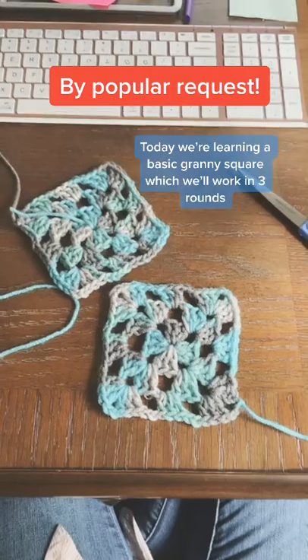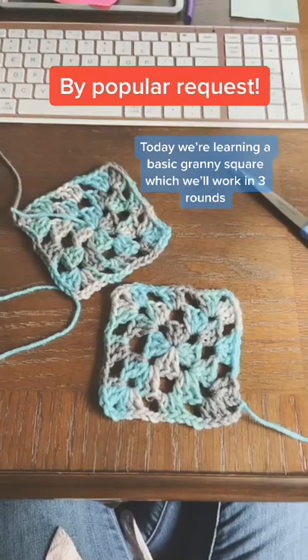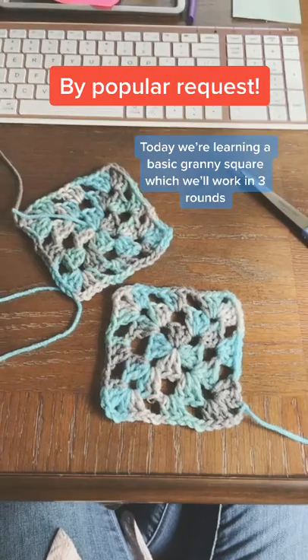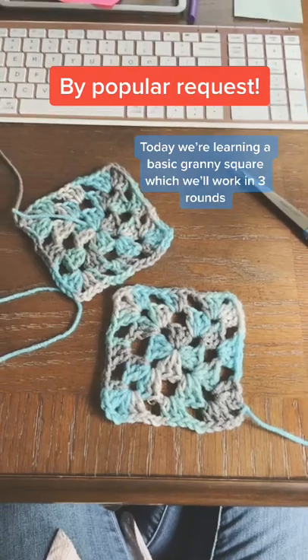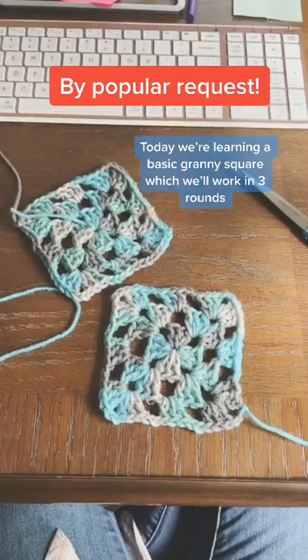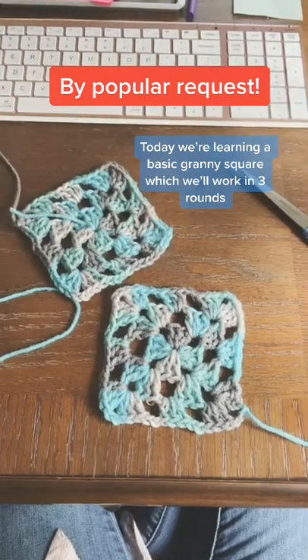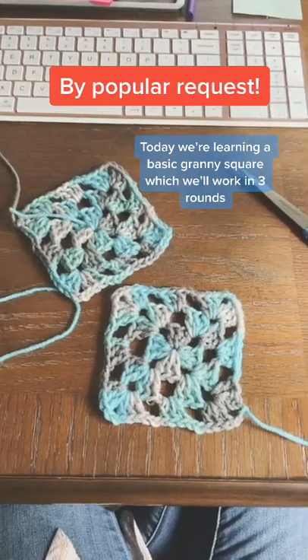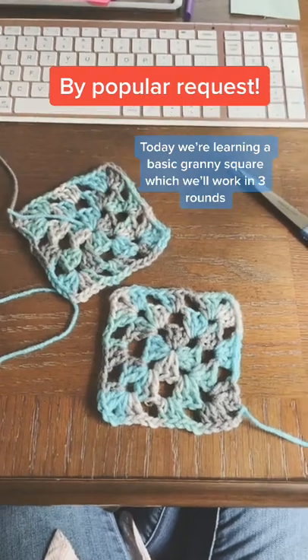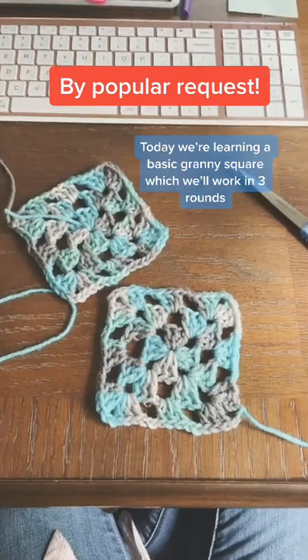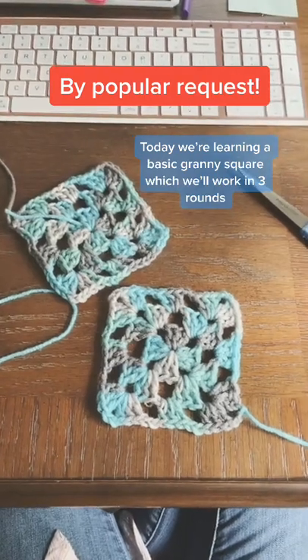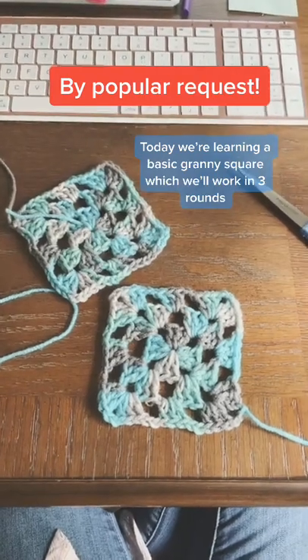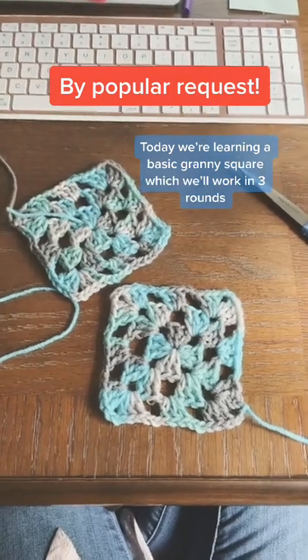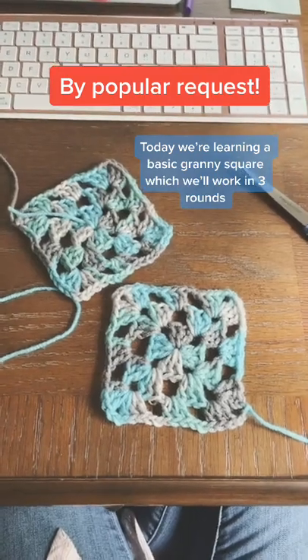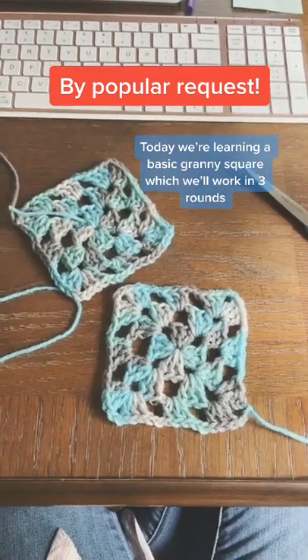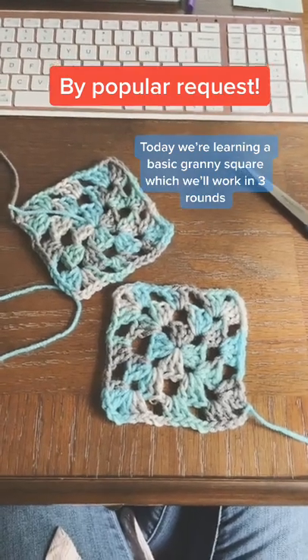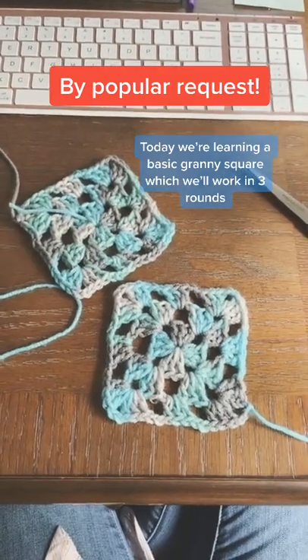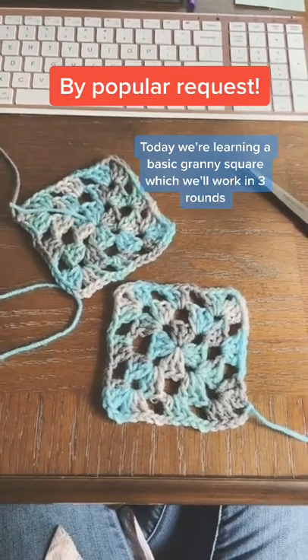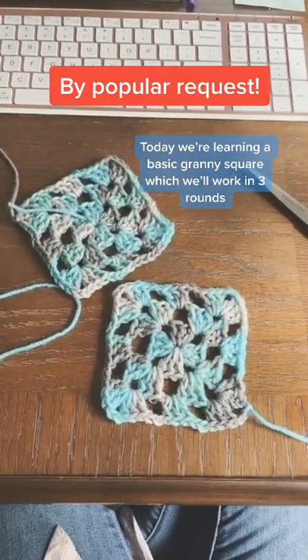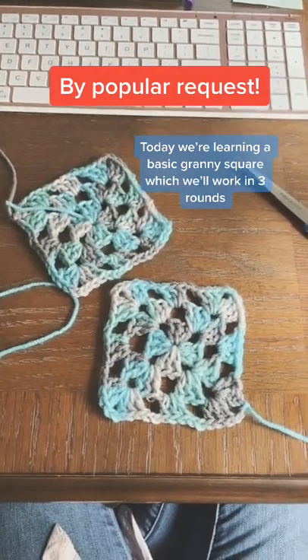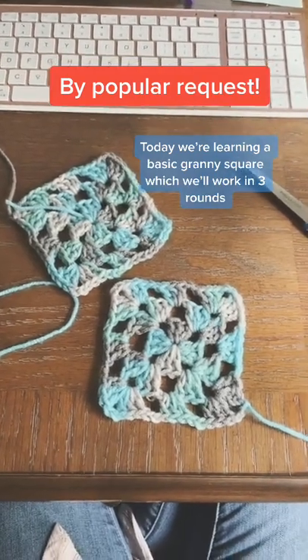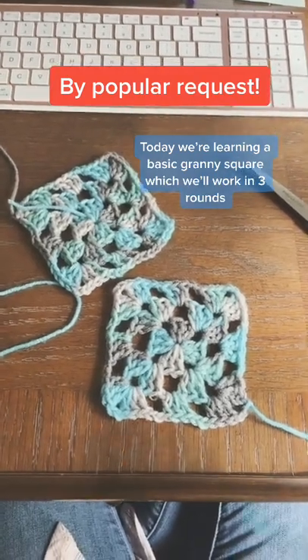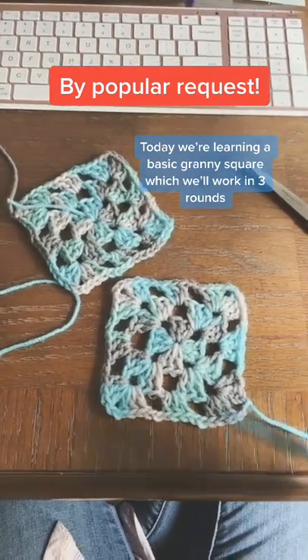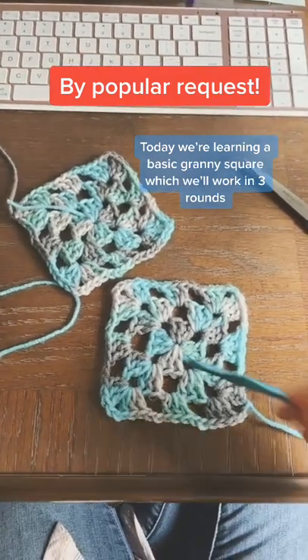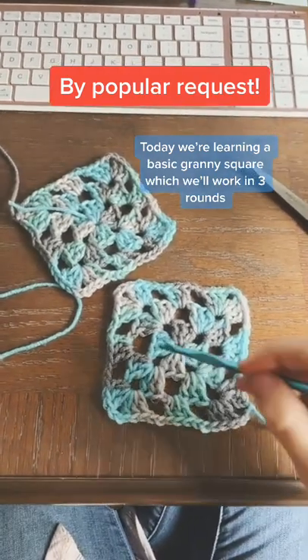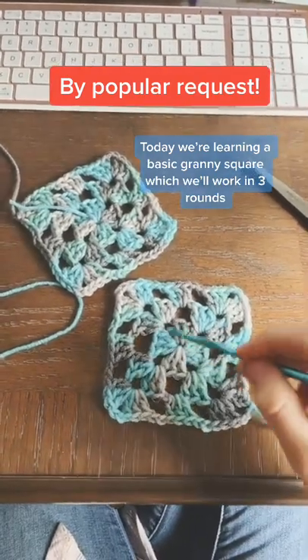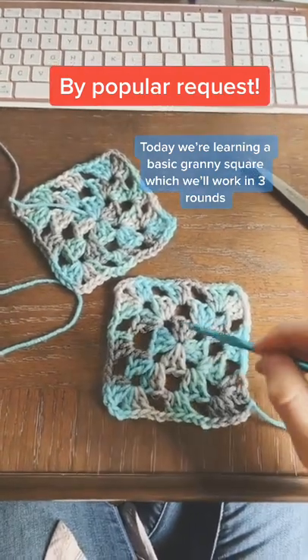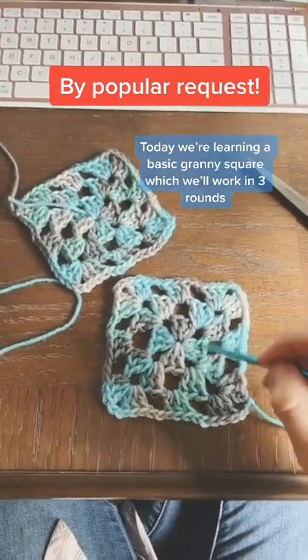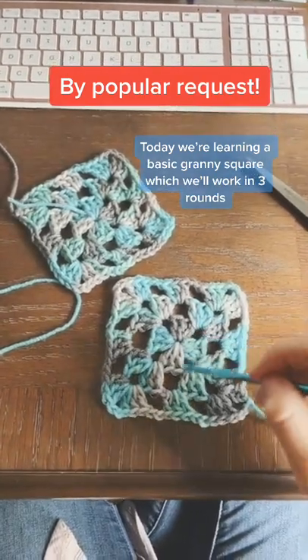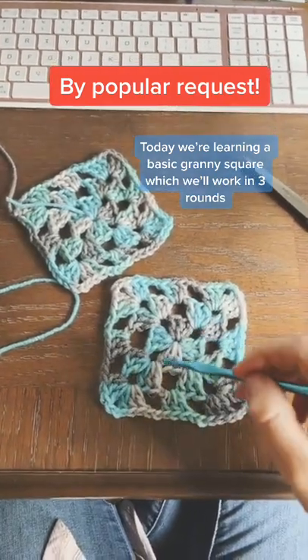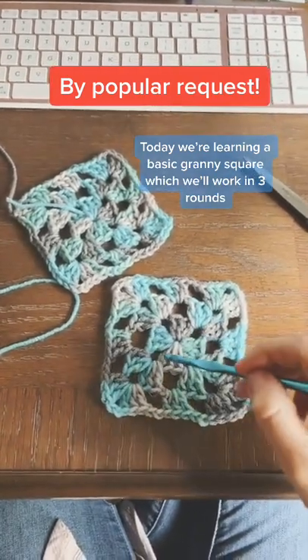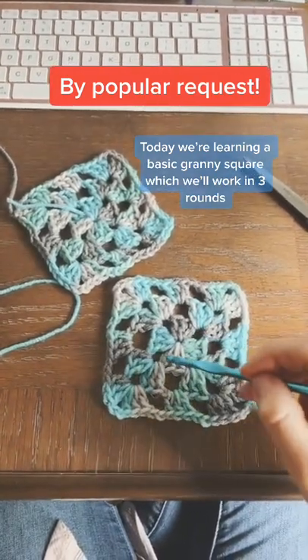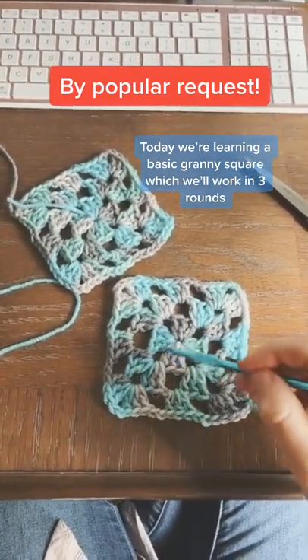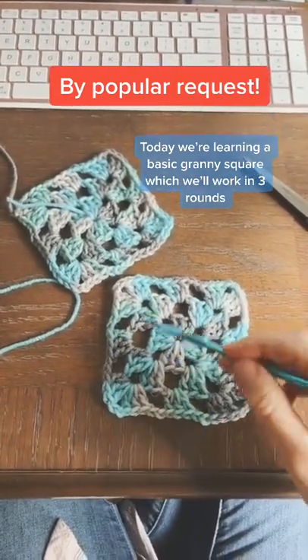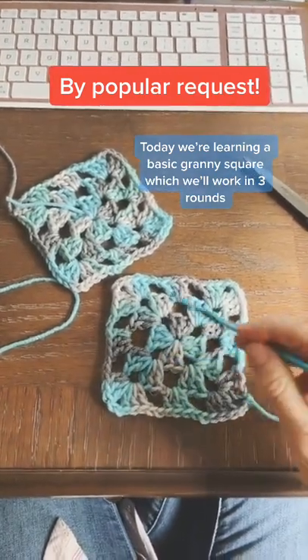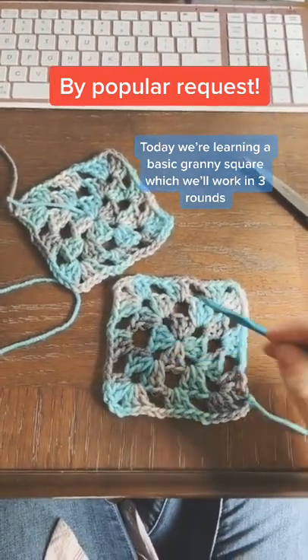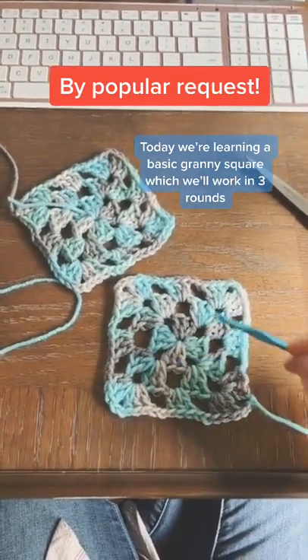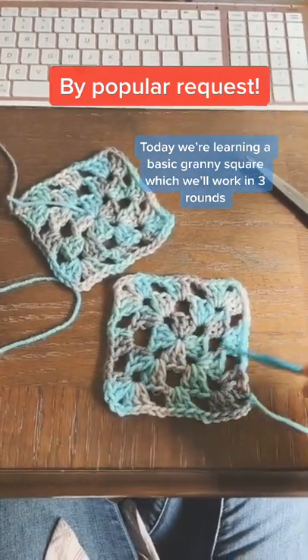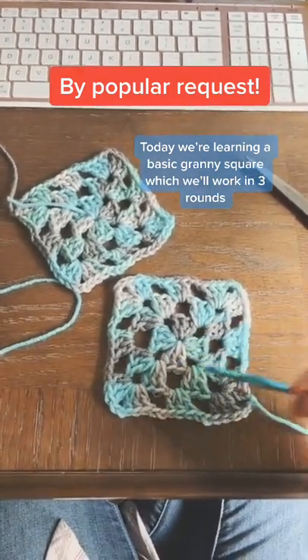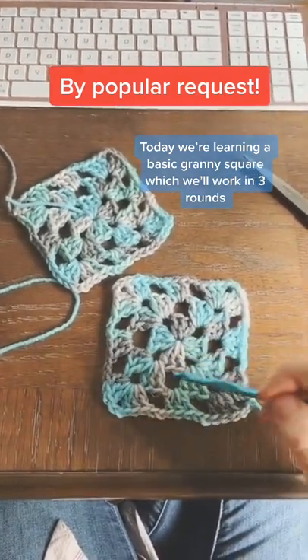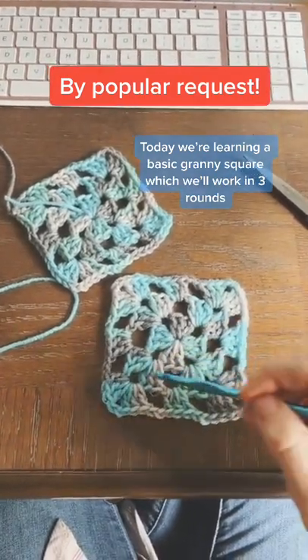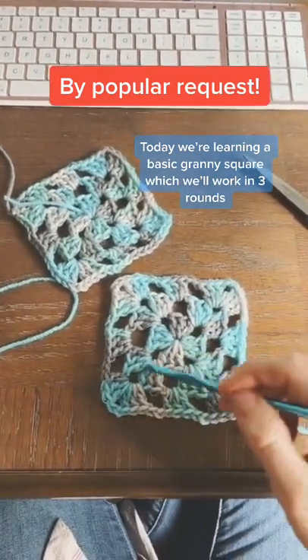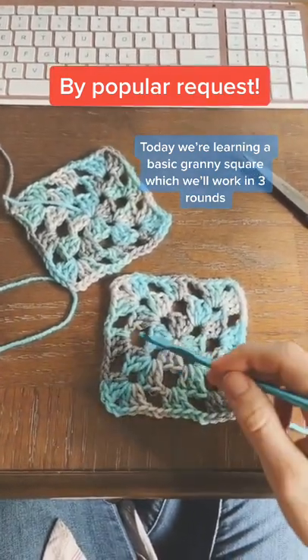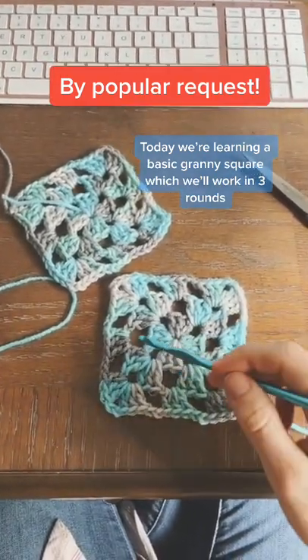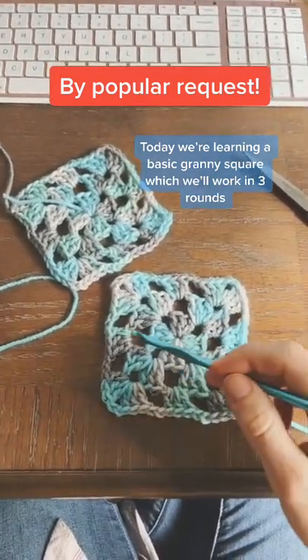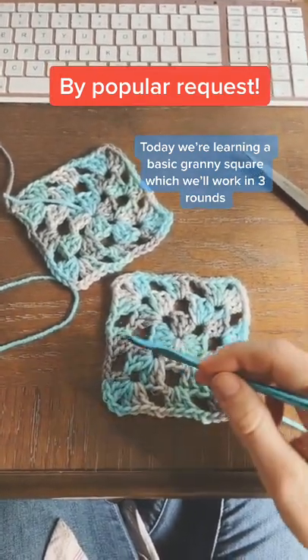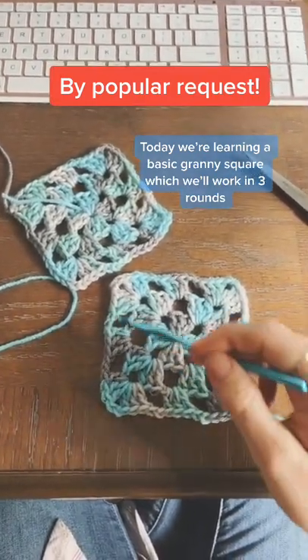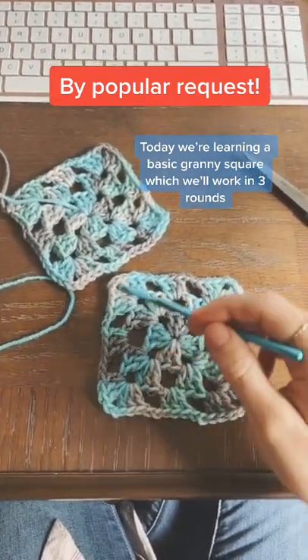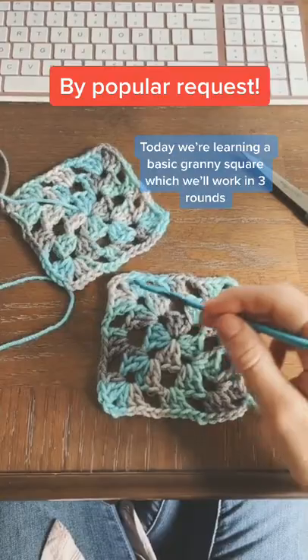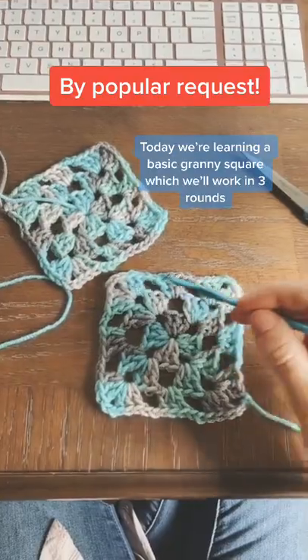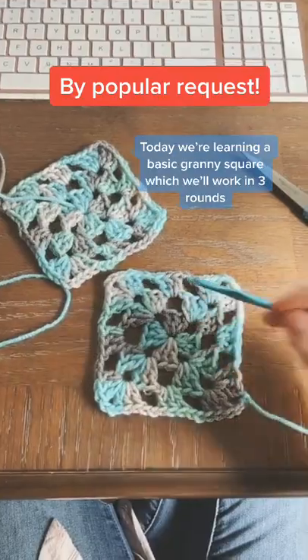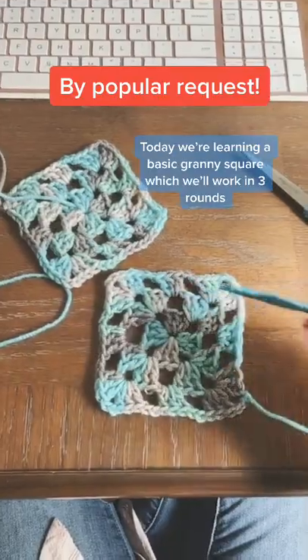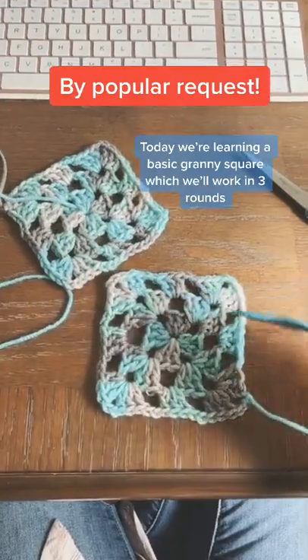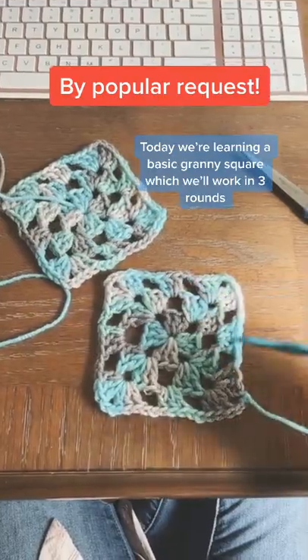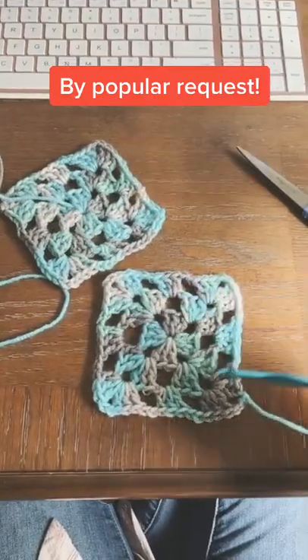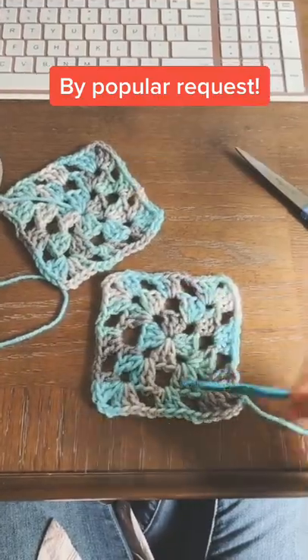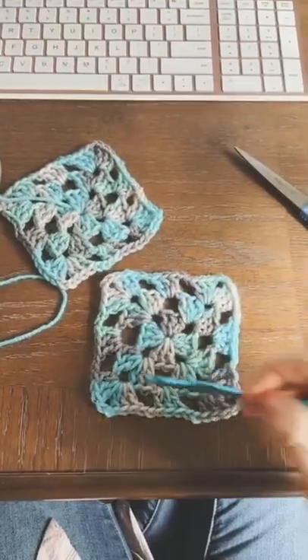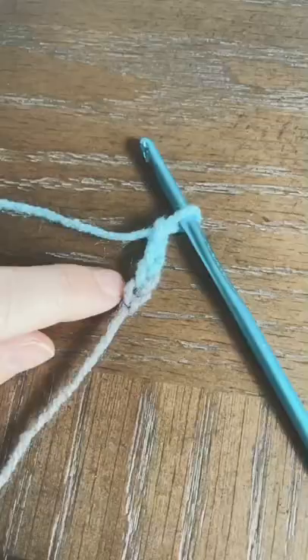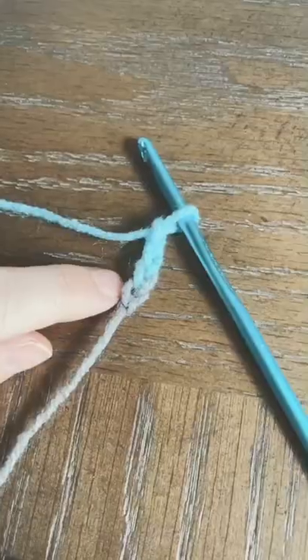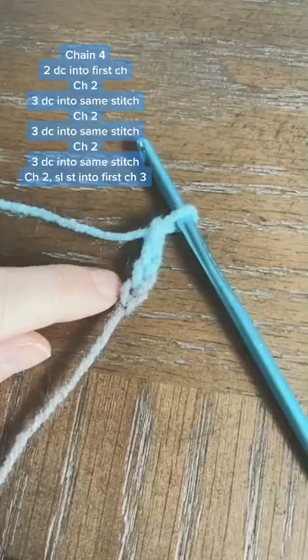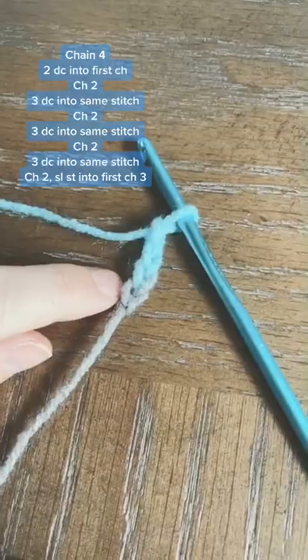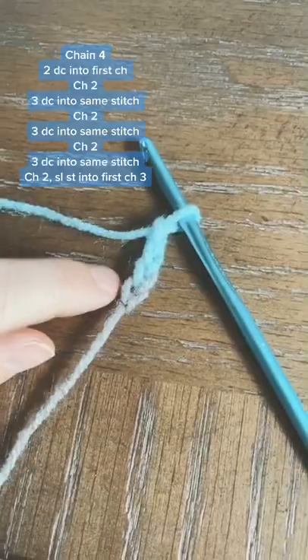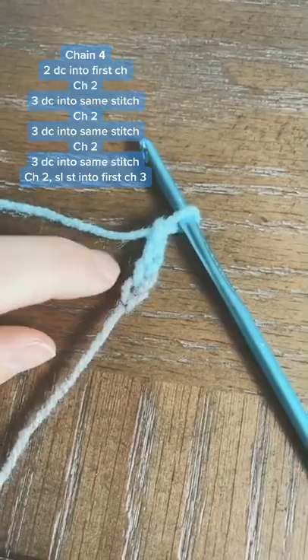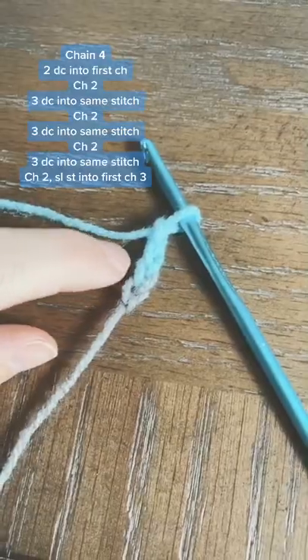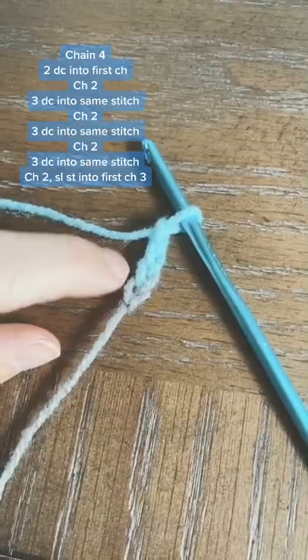Today we're going to learn how to crochet a basic granny square. These are worked in three rounds, so we'll start with round one.